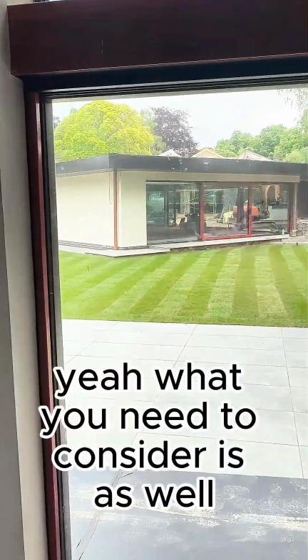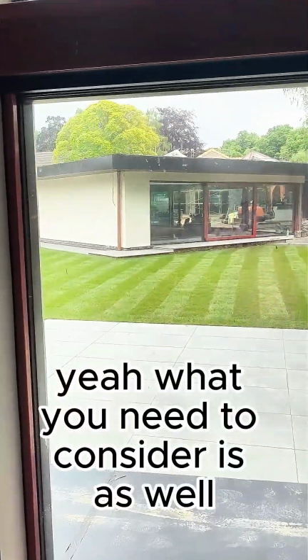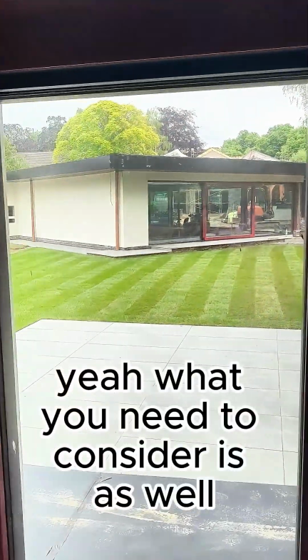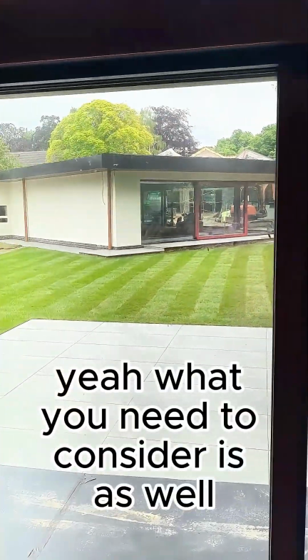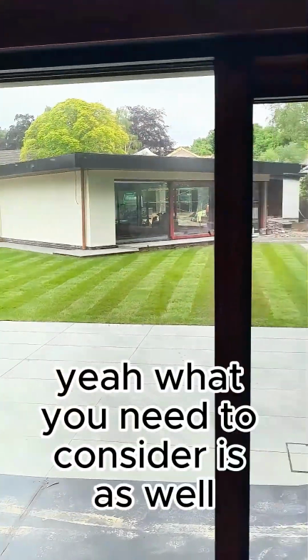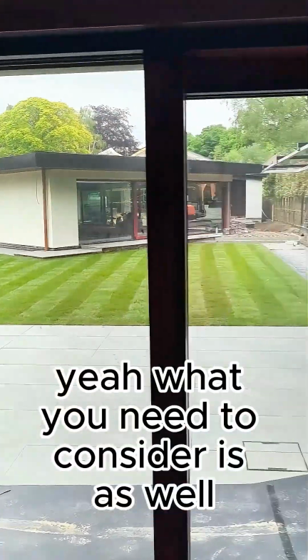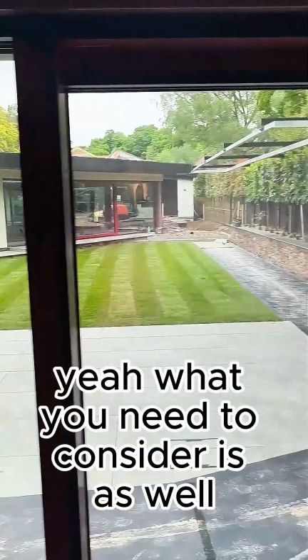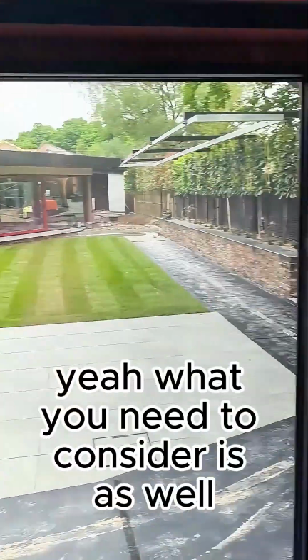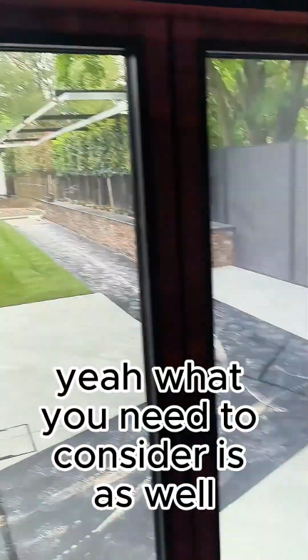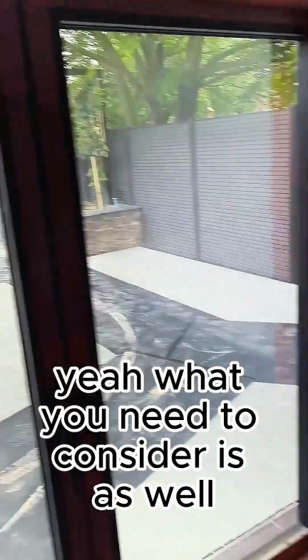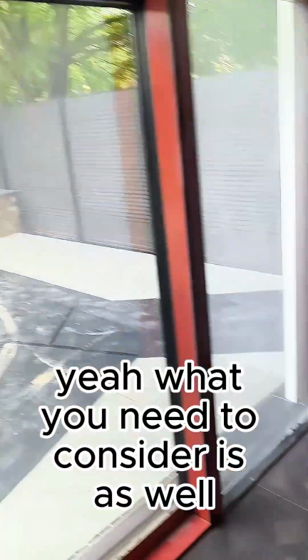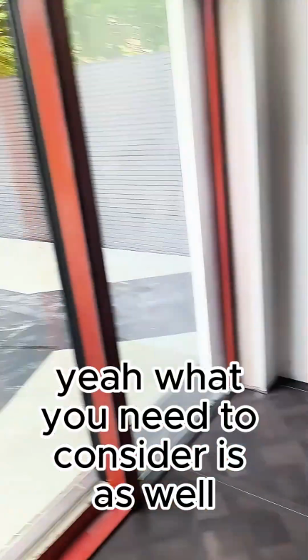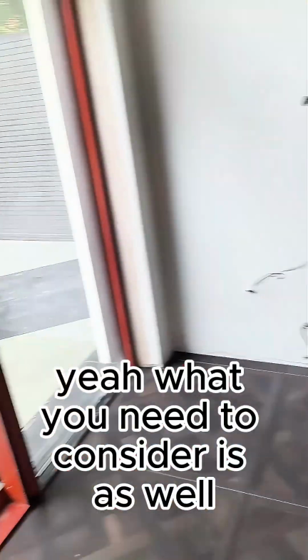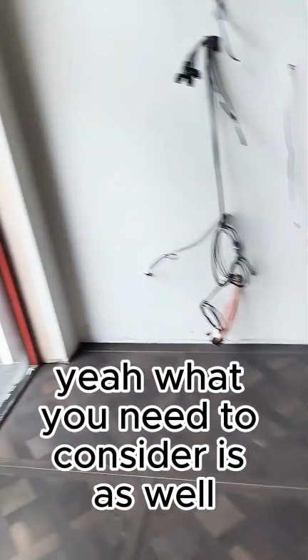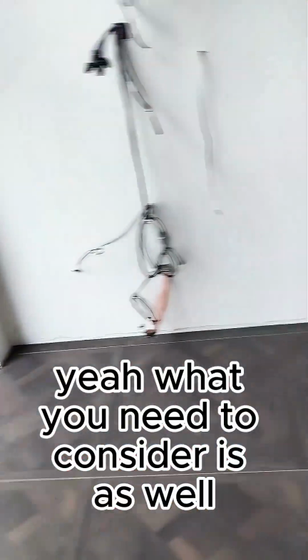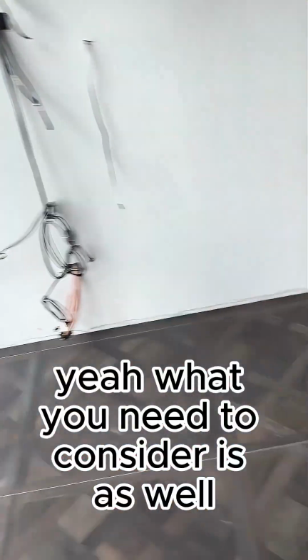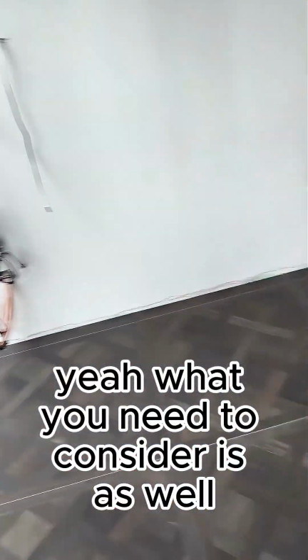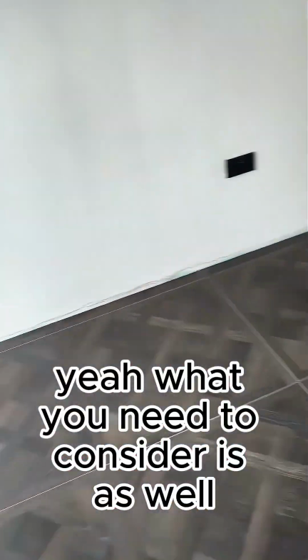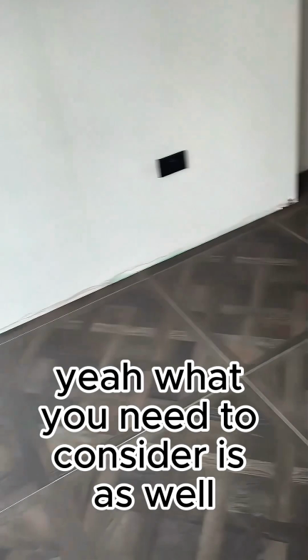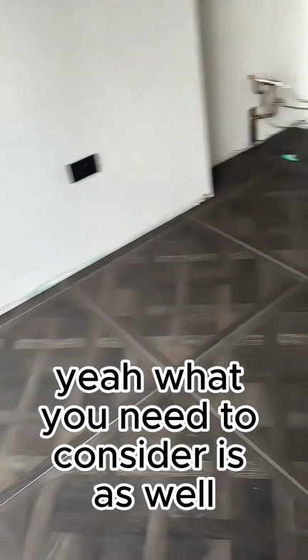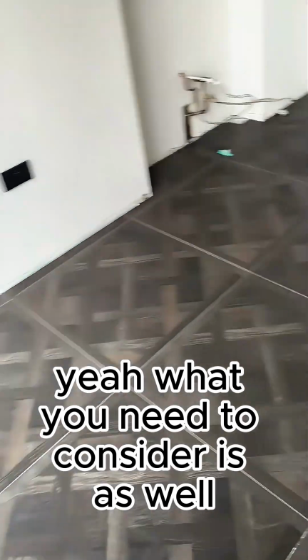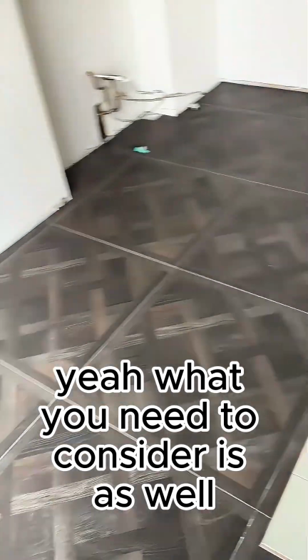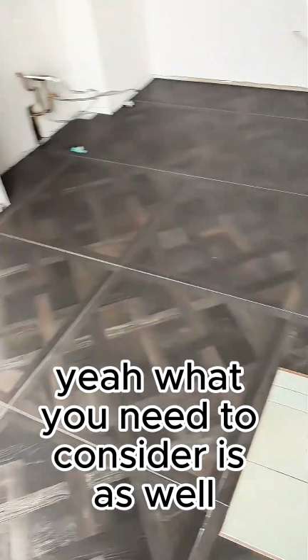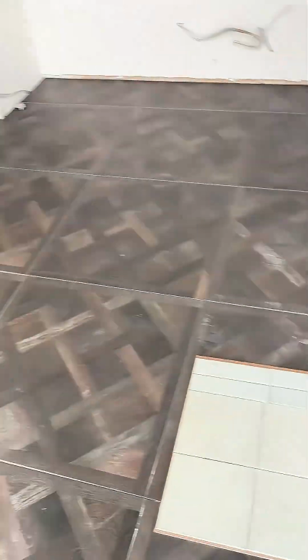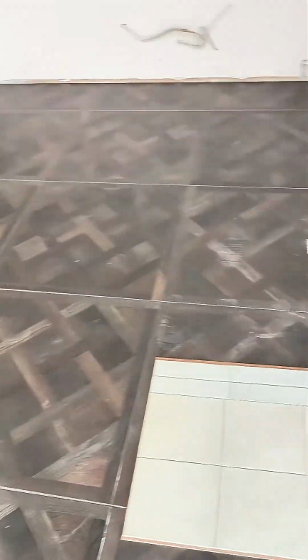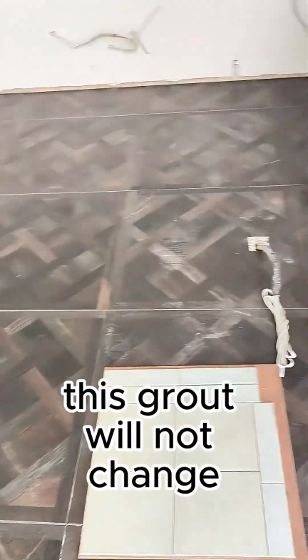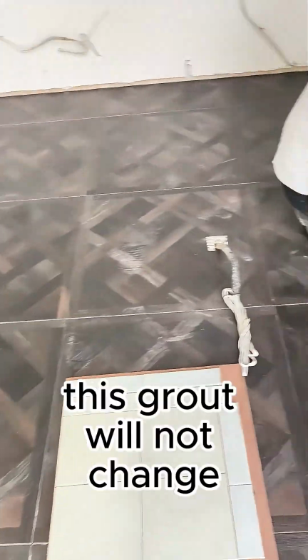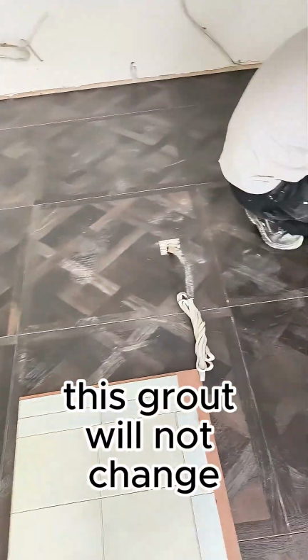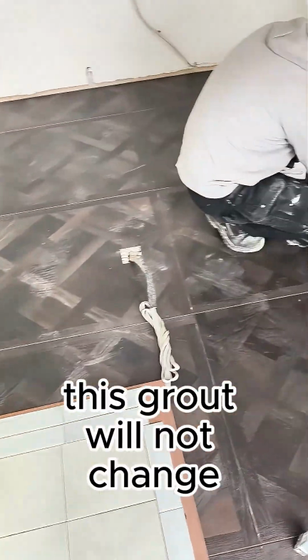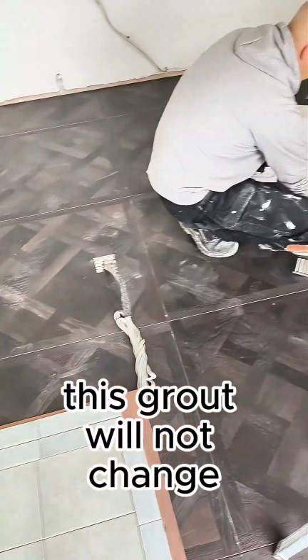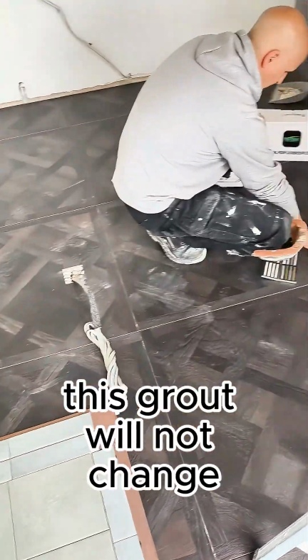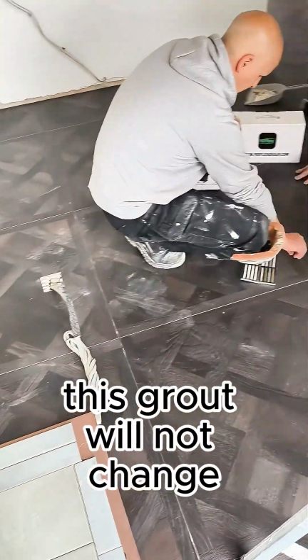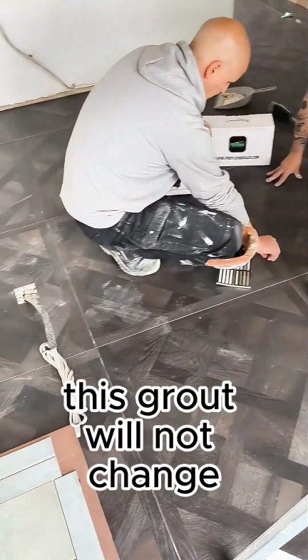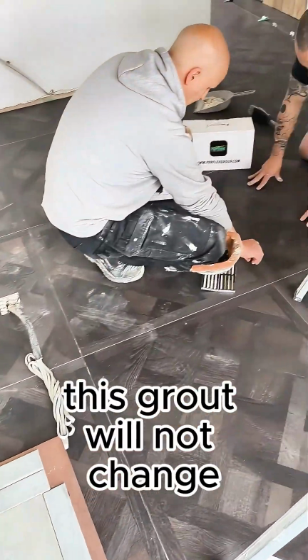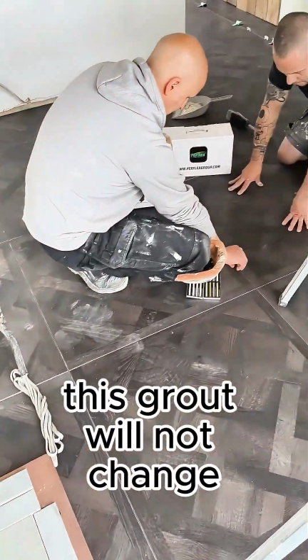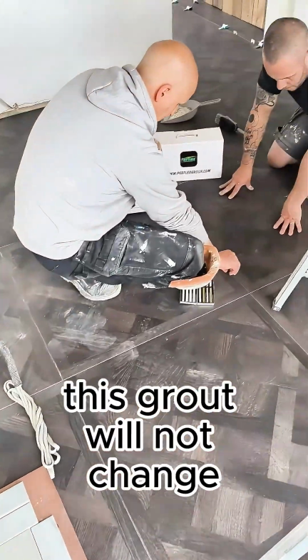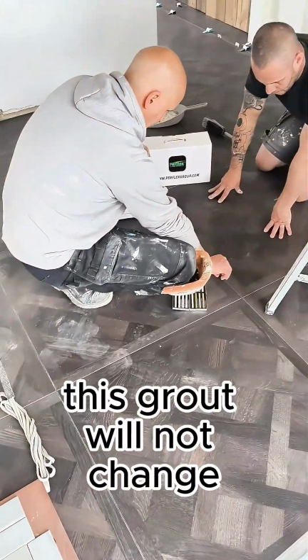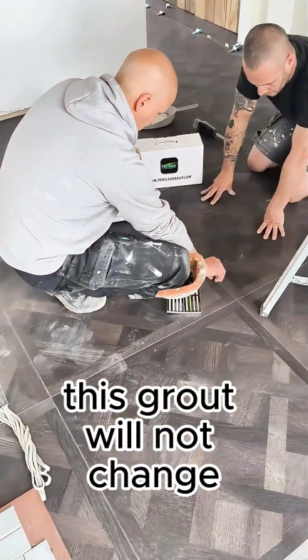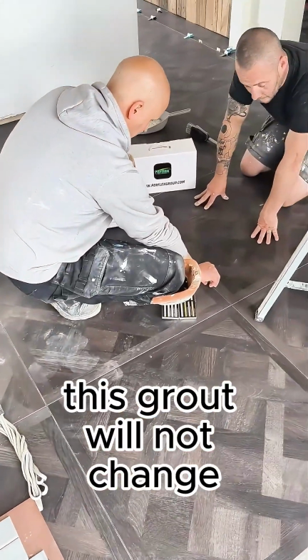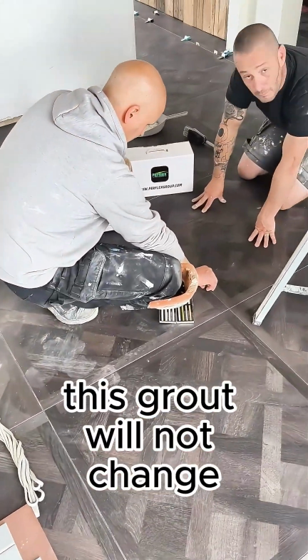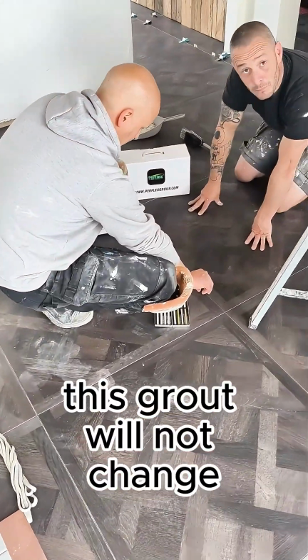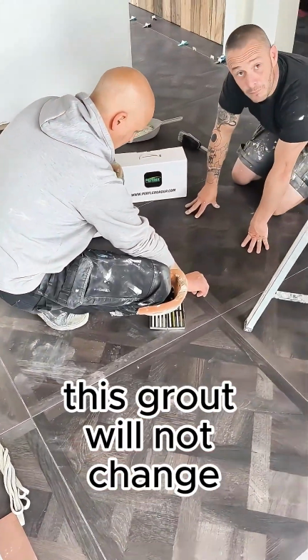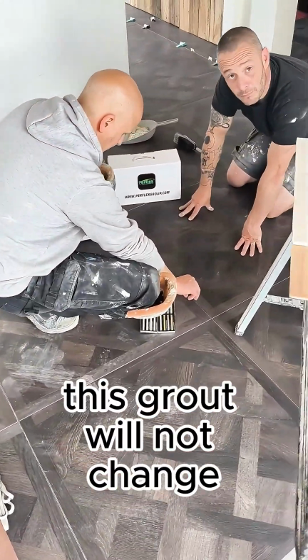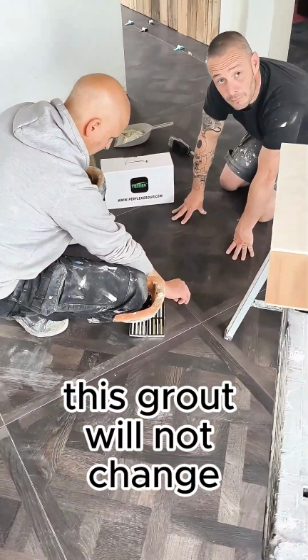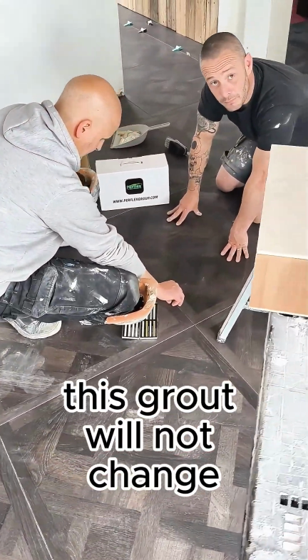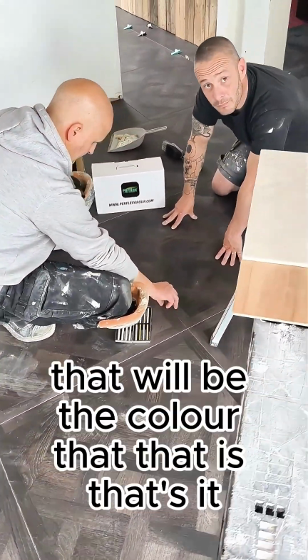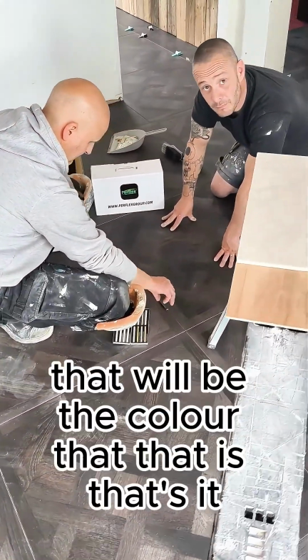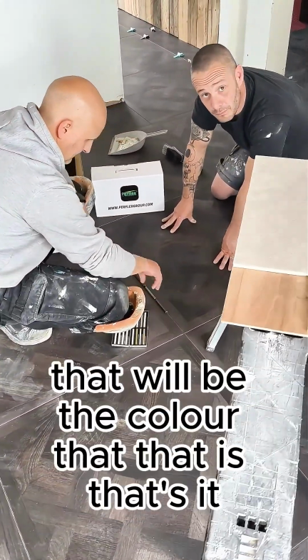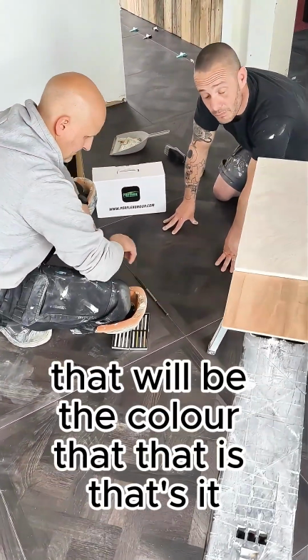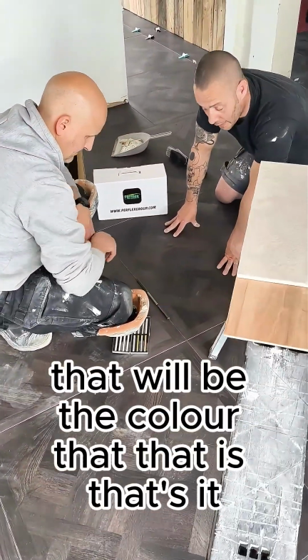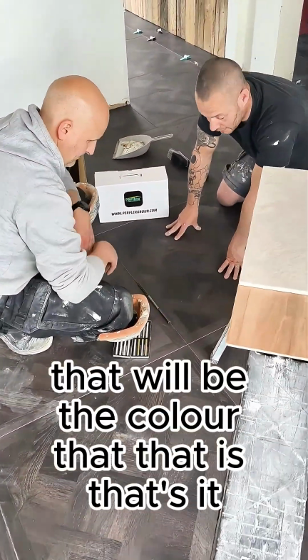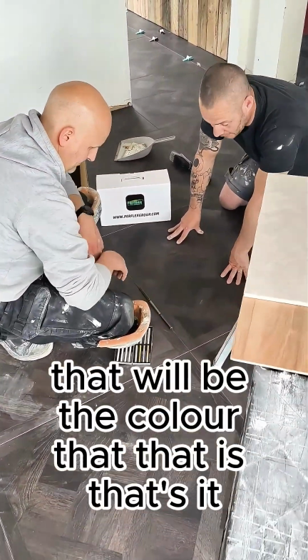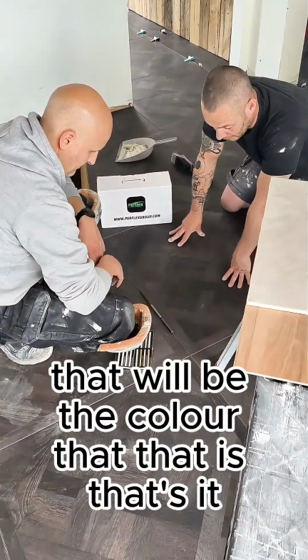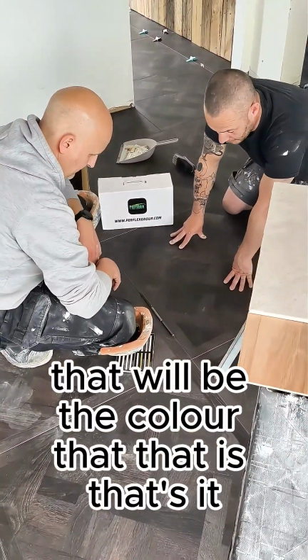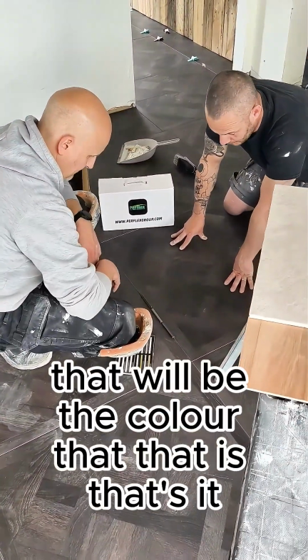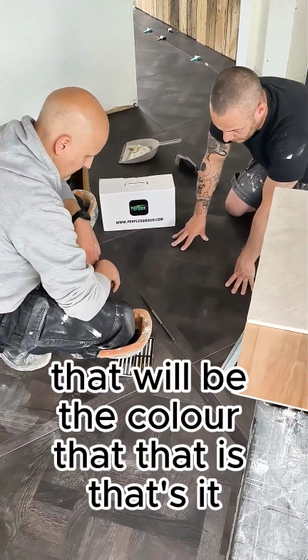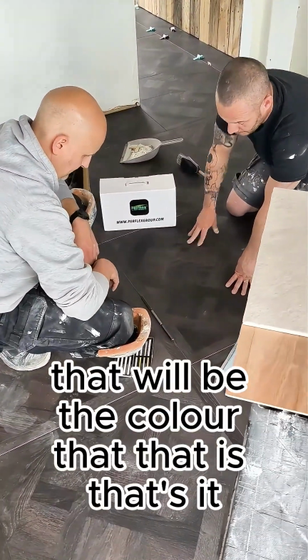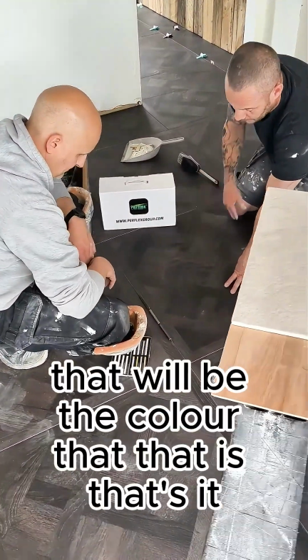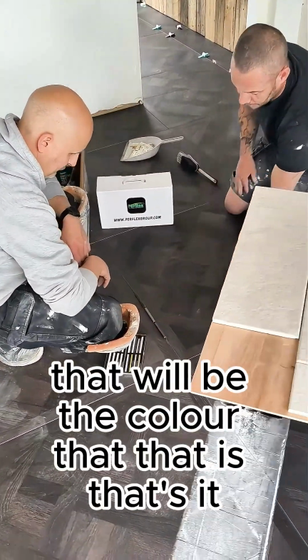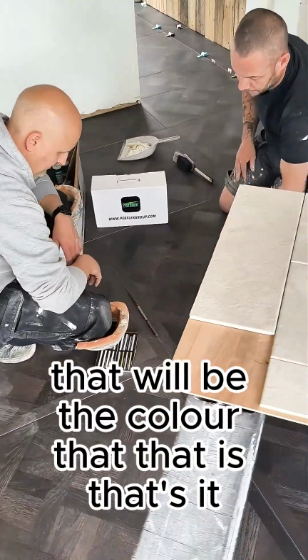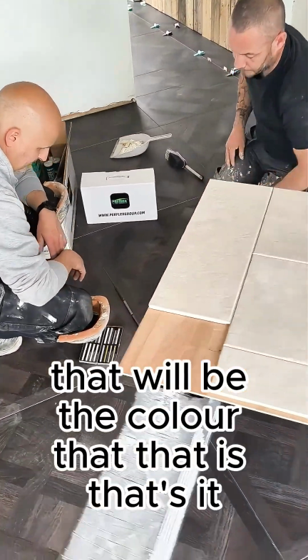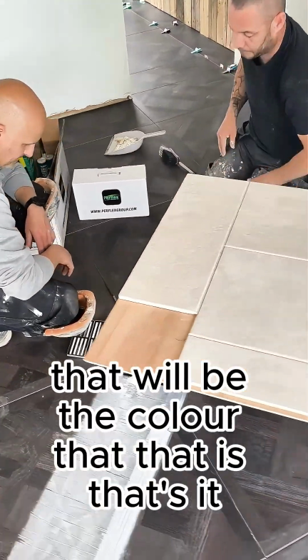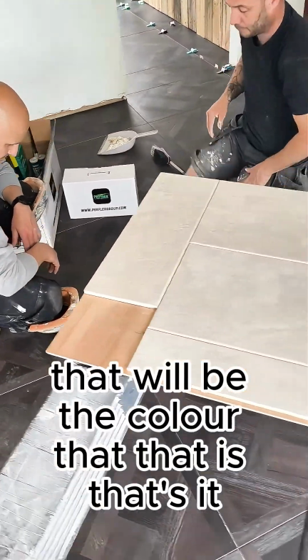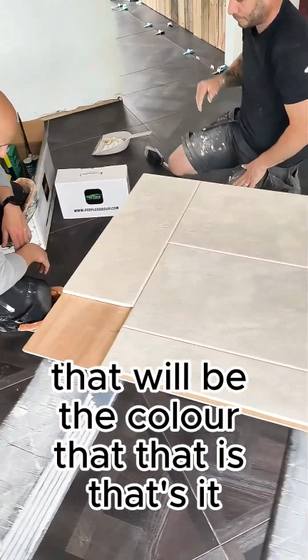What you need to consider is that this grout will not change. That will be the colour that it is. That's it.